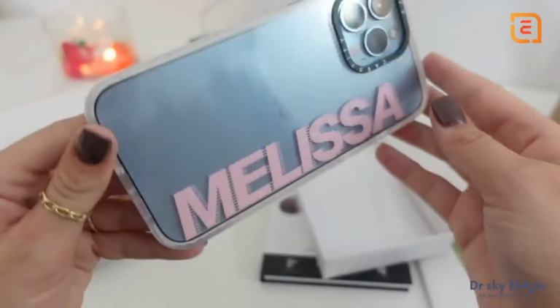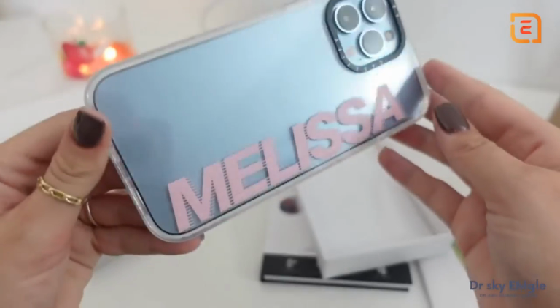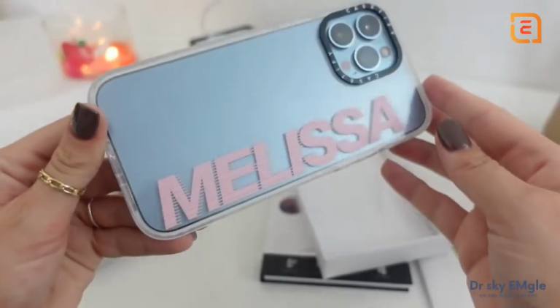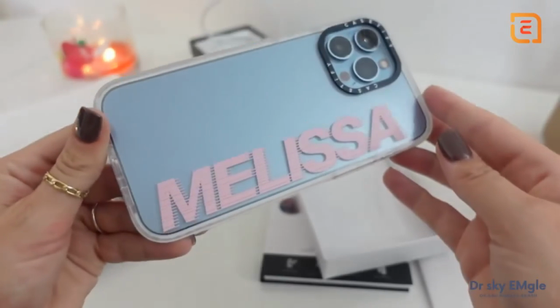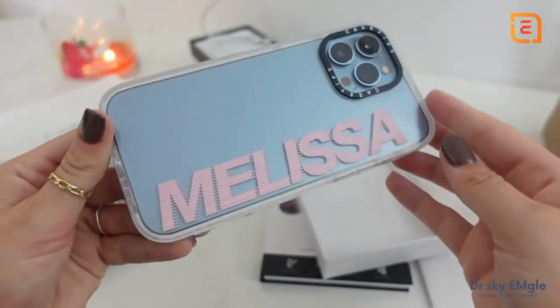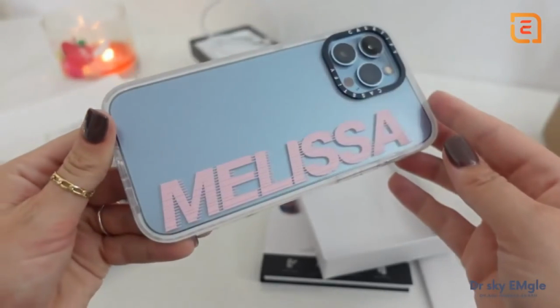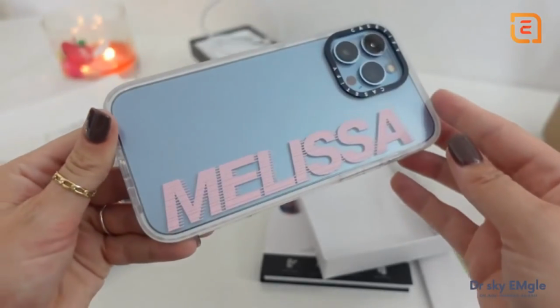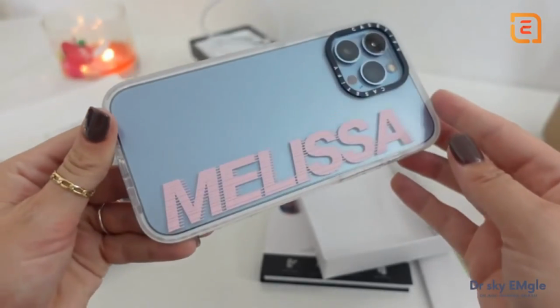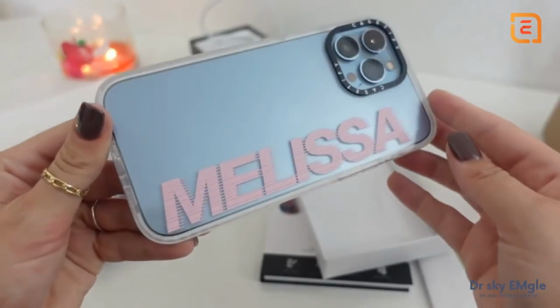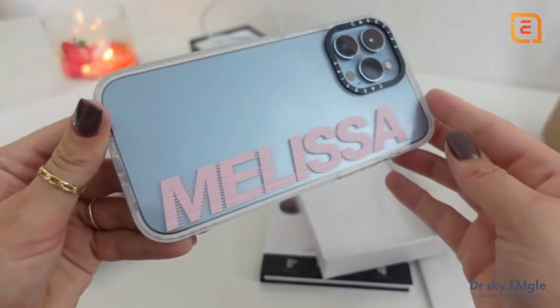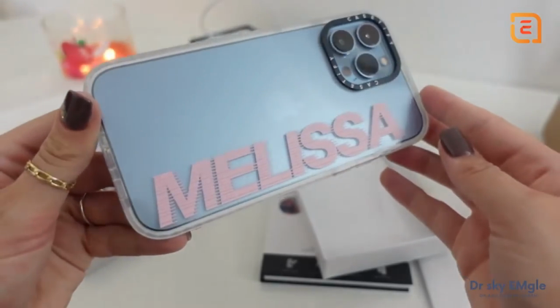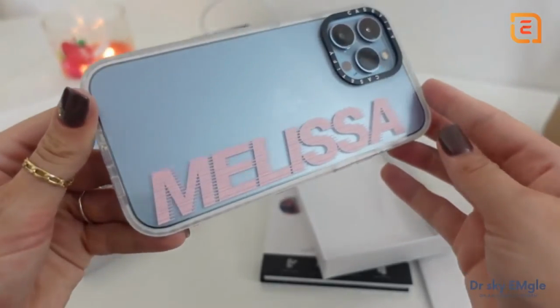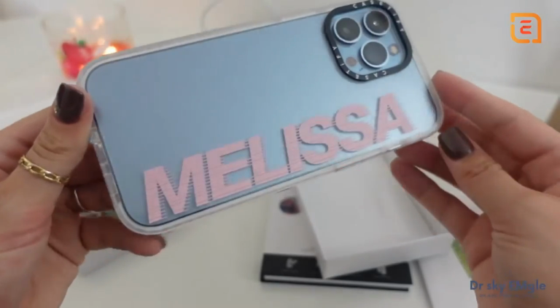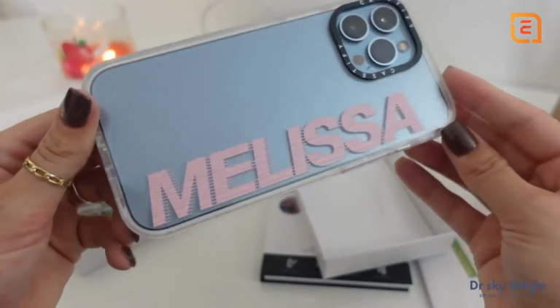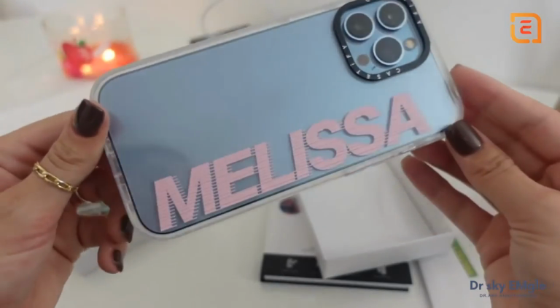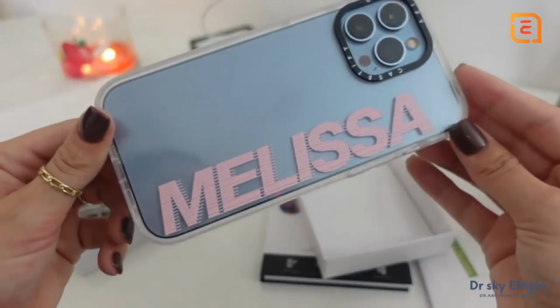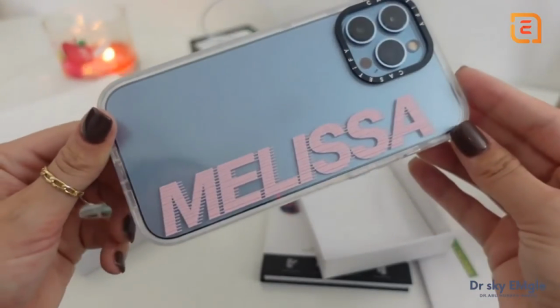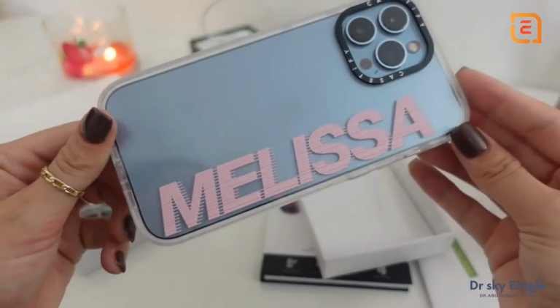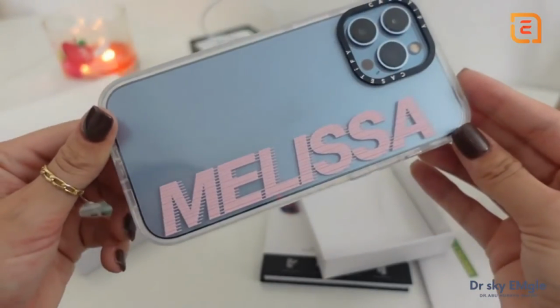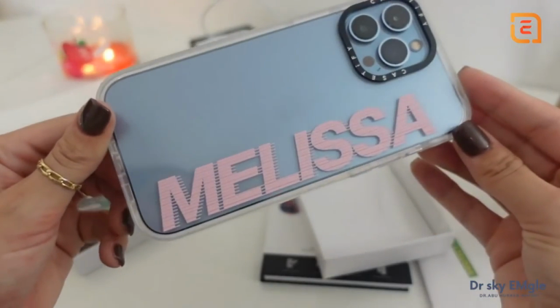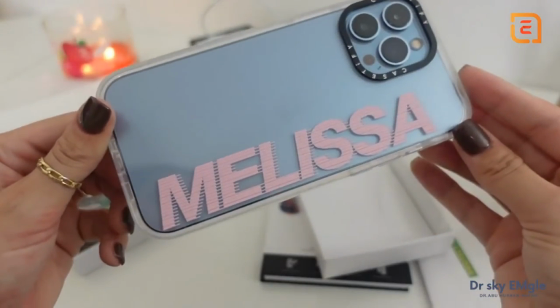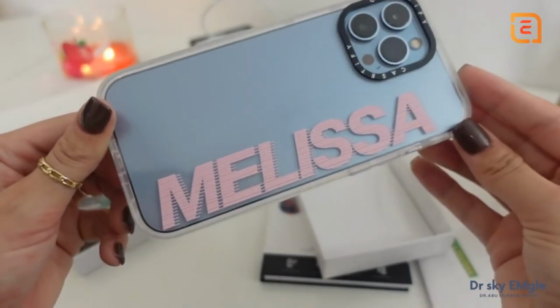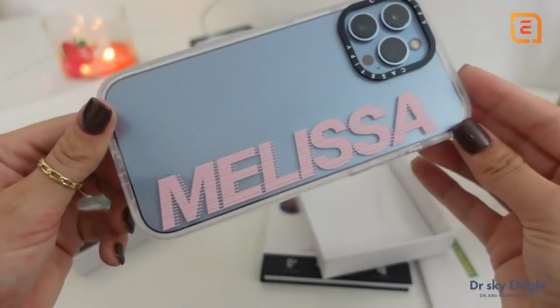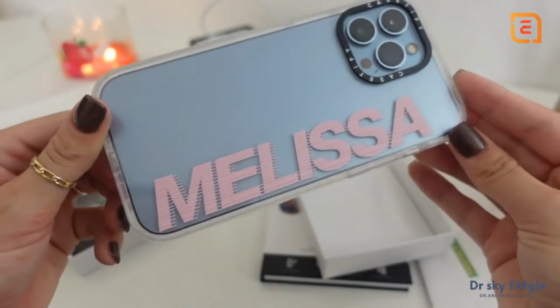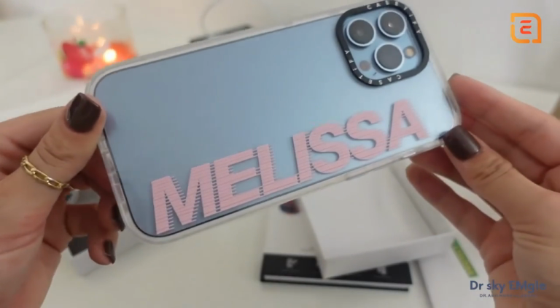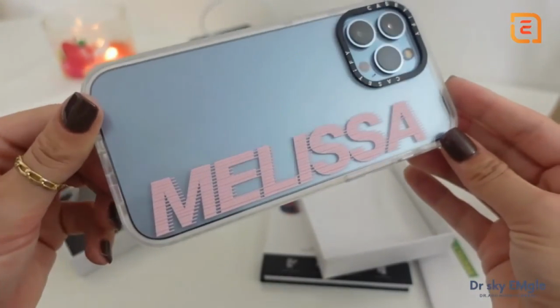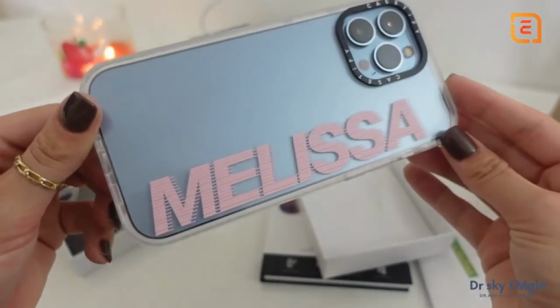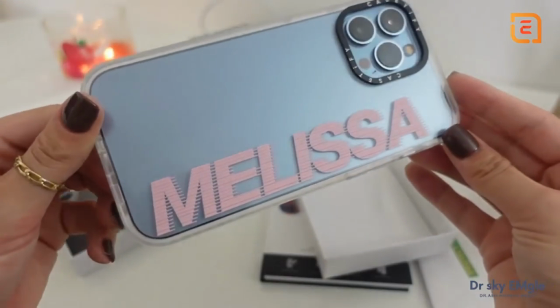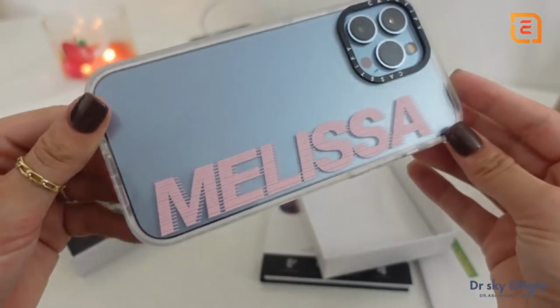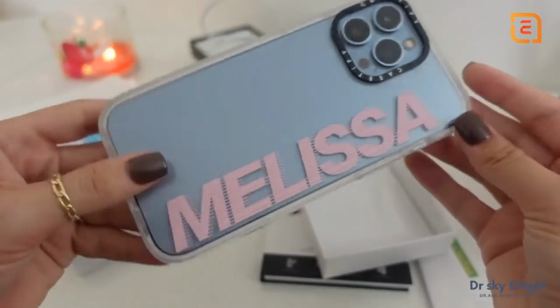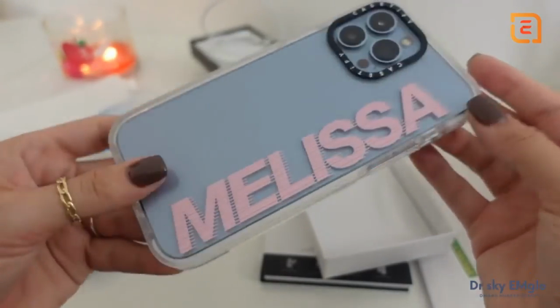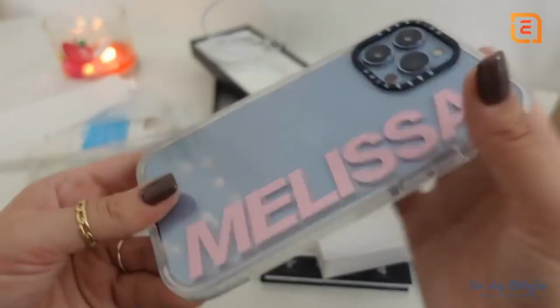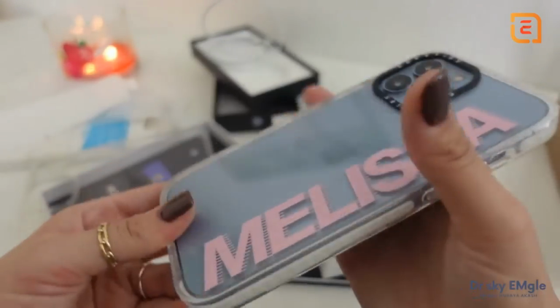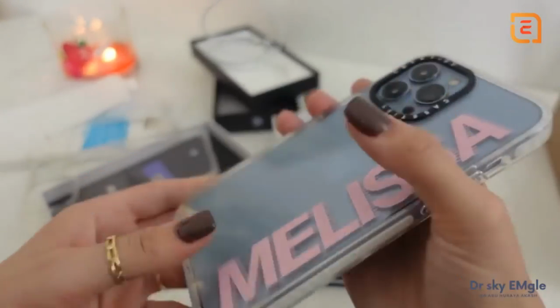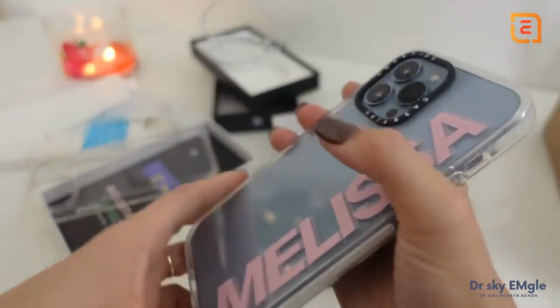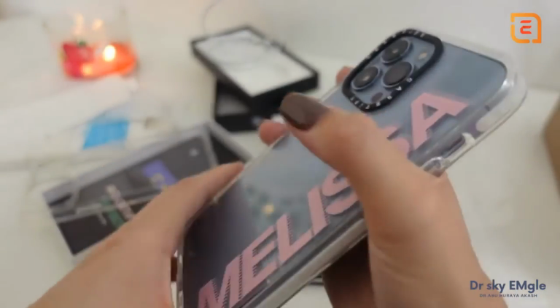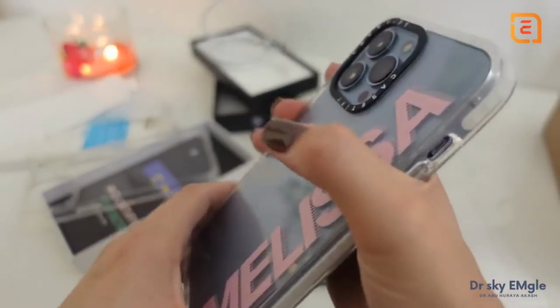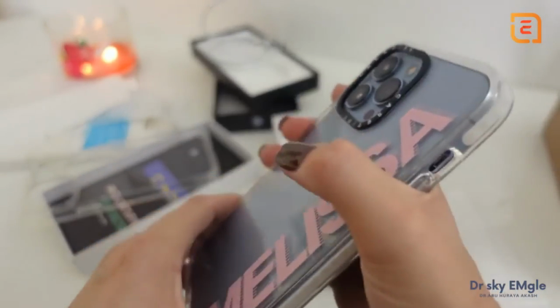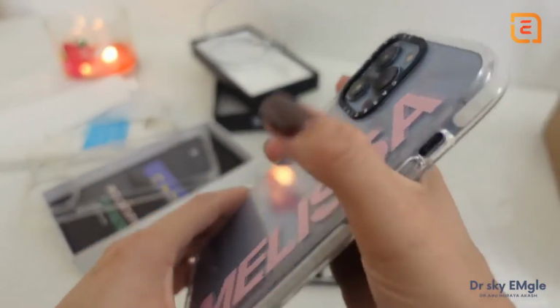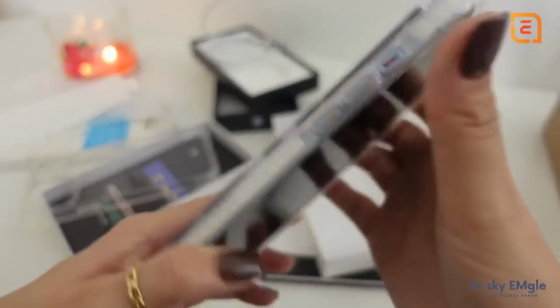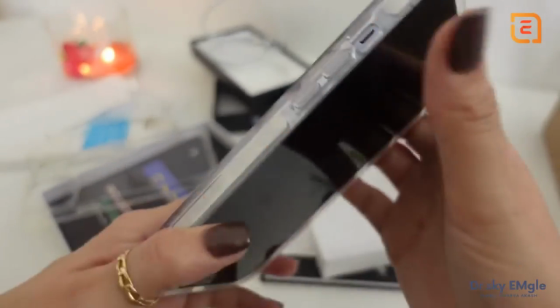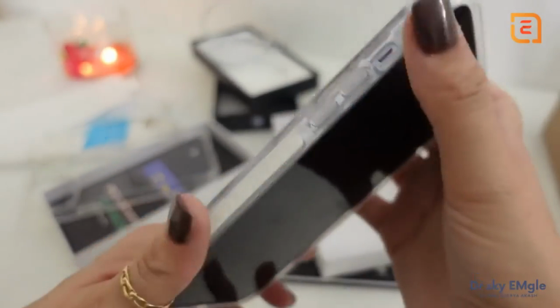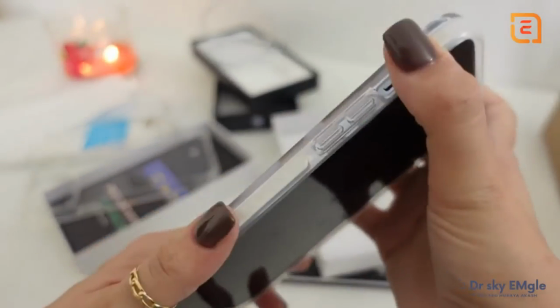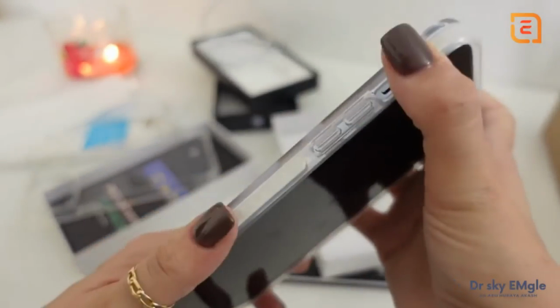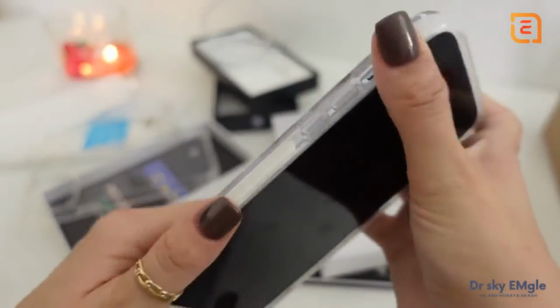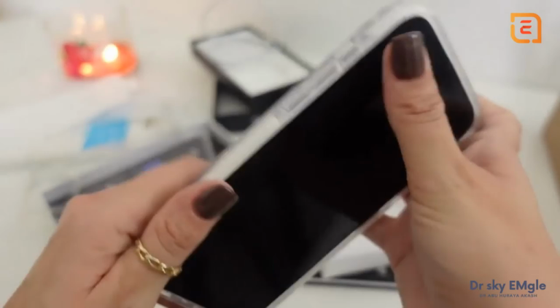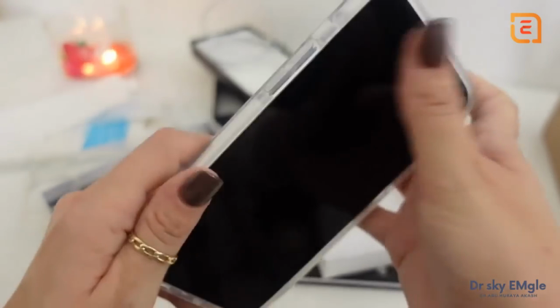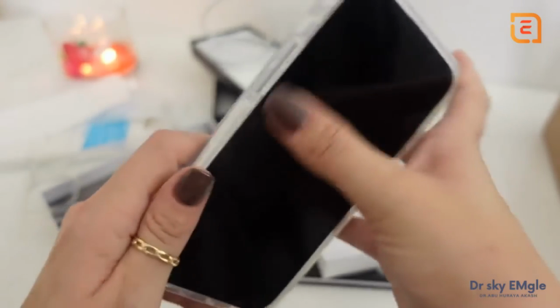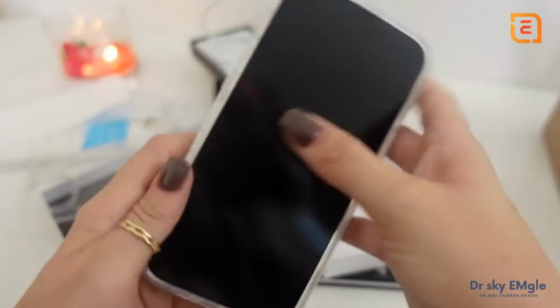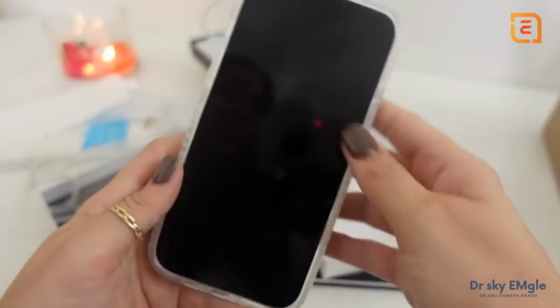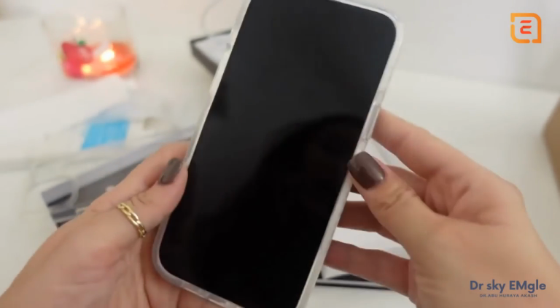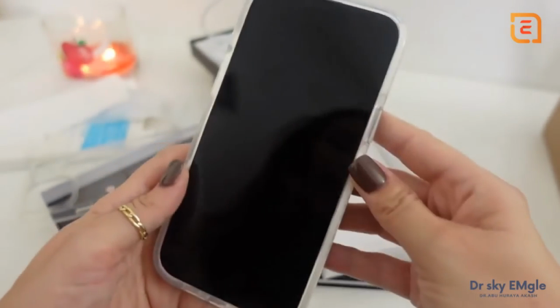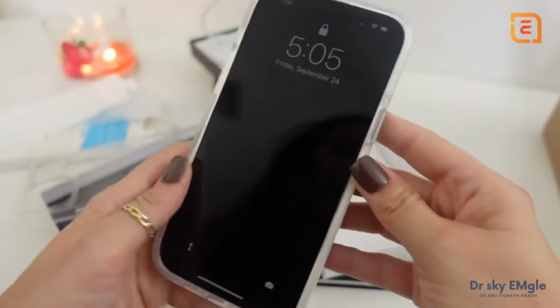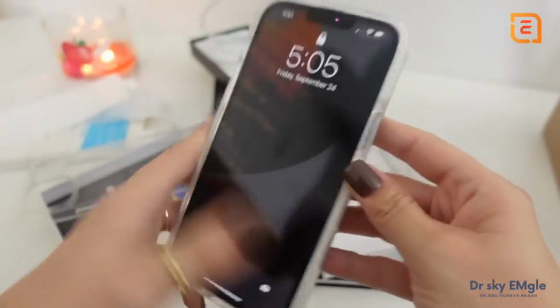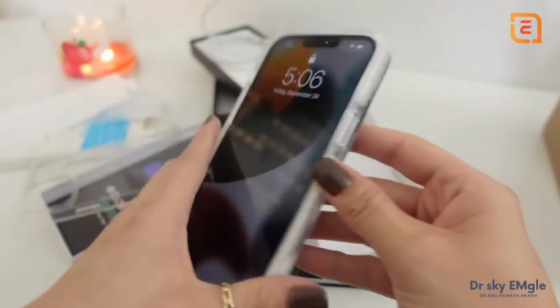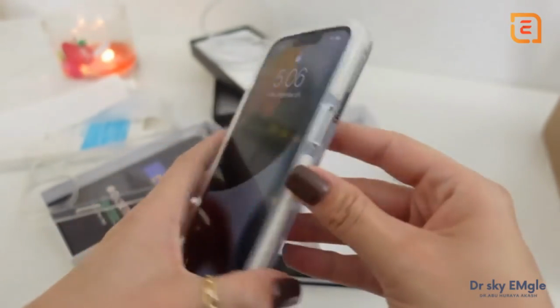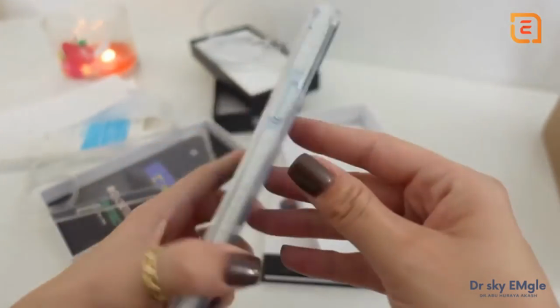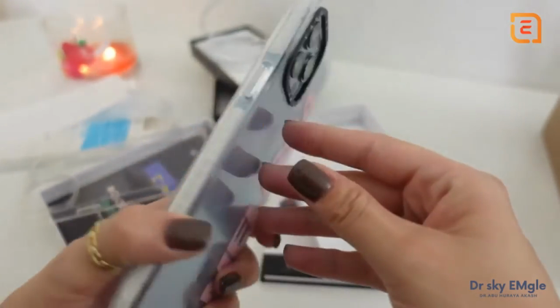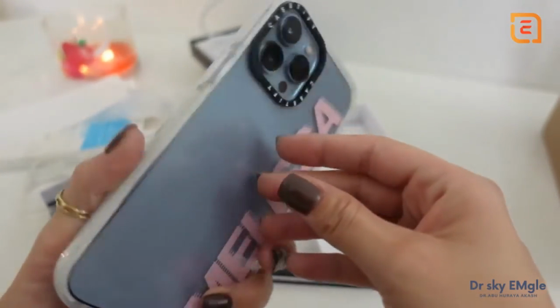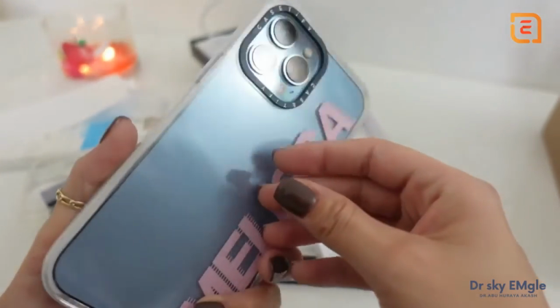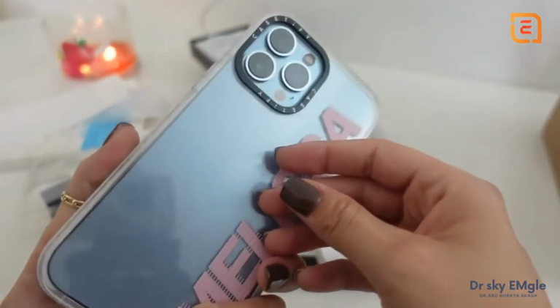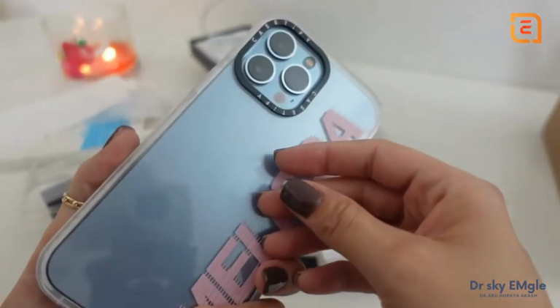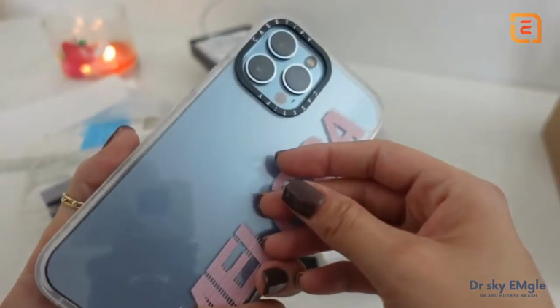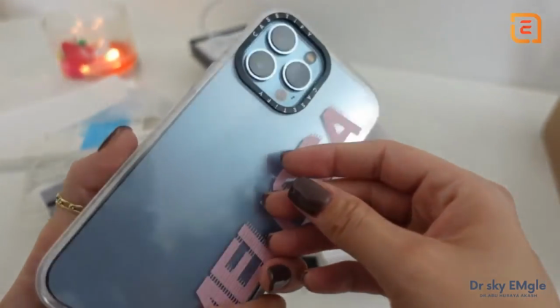Here is what this case looks like — super nice and very, very protective. I love Casetify cases.